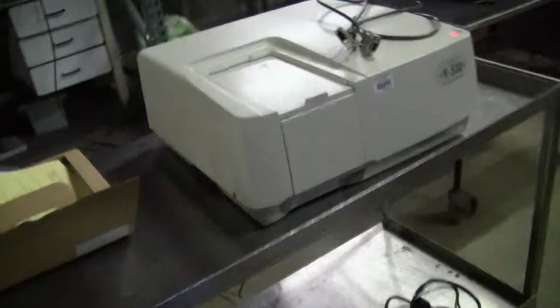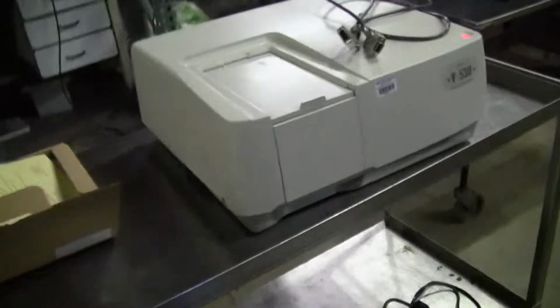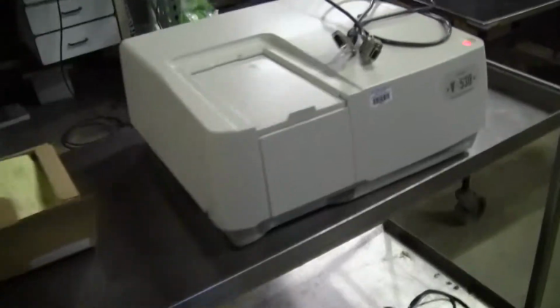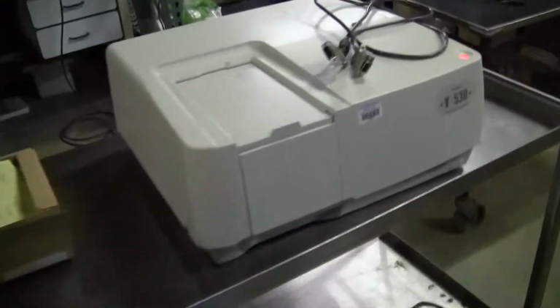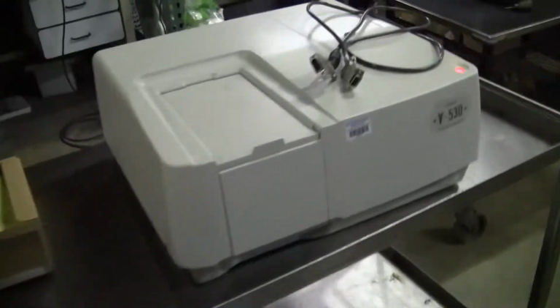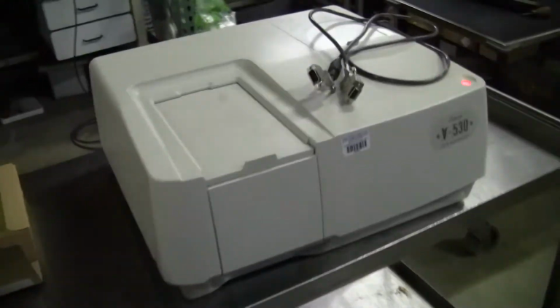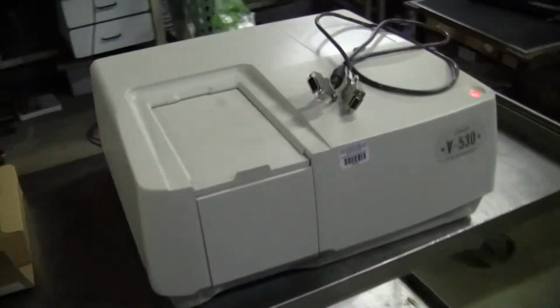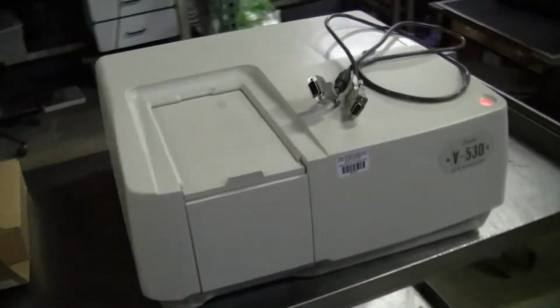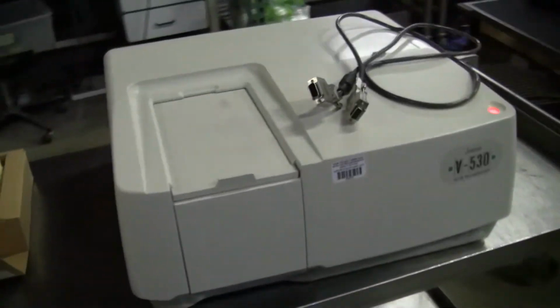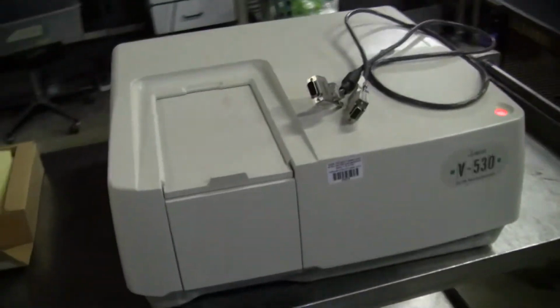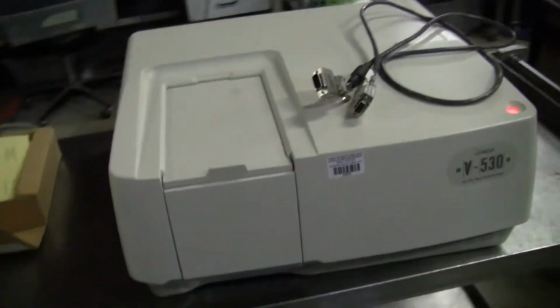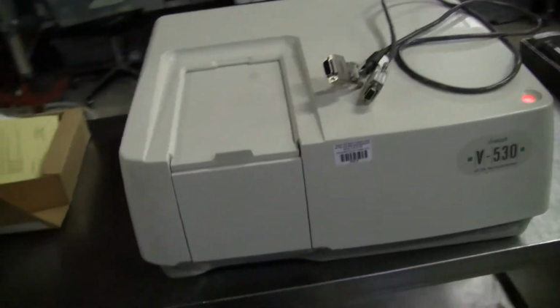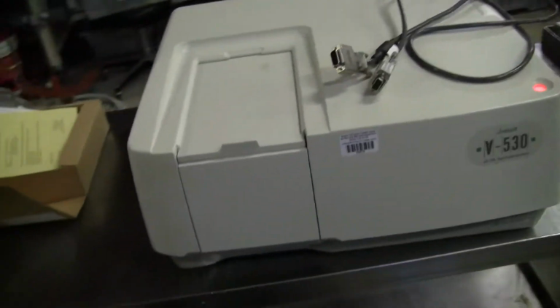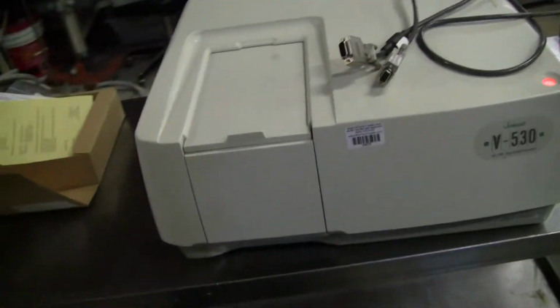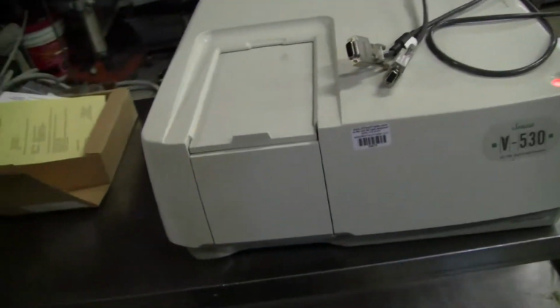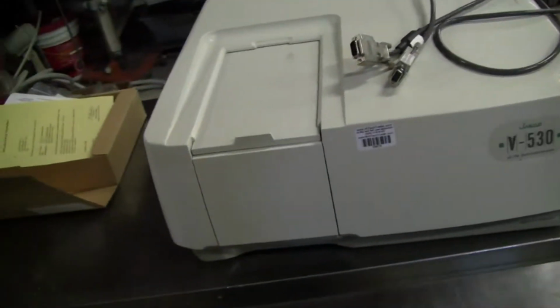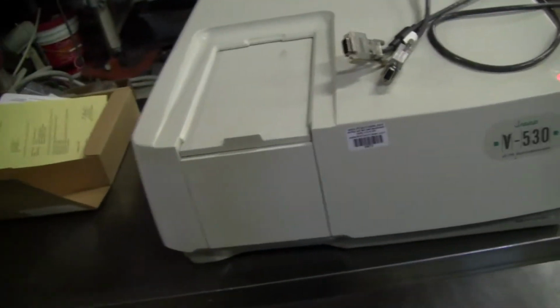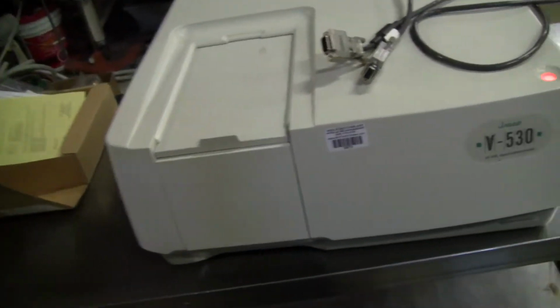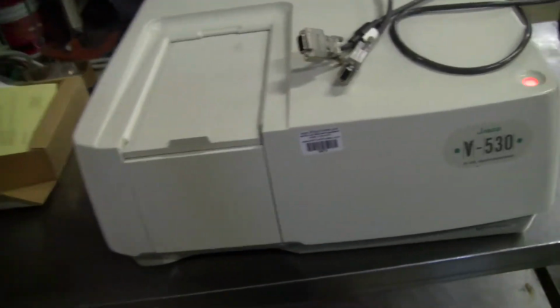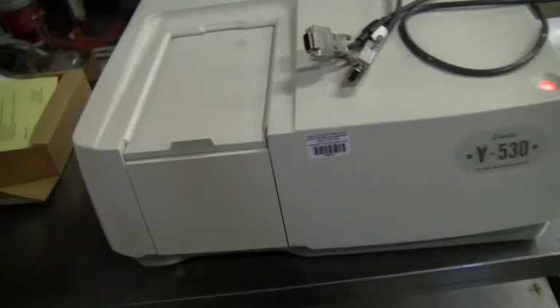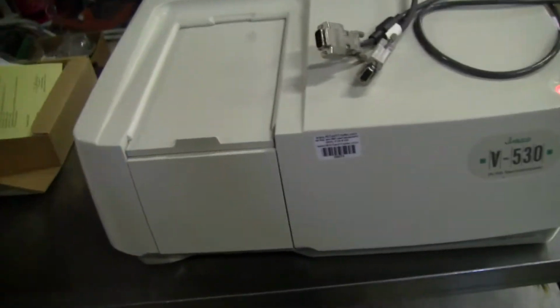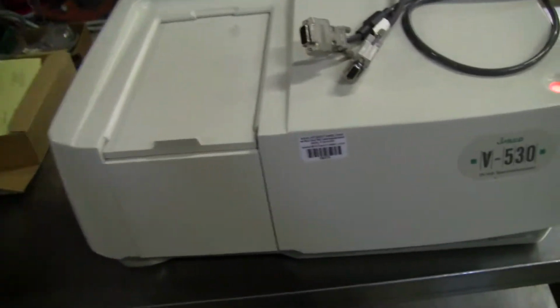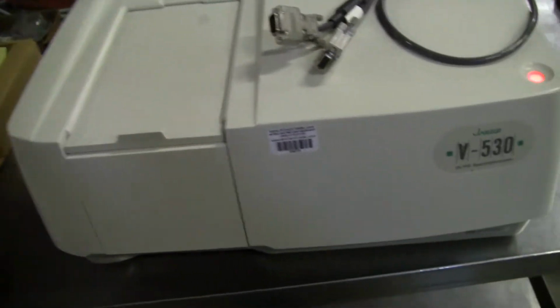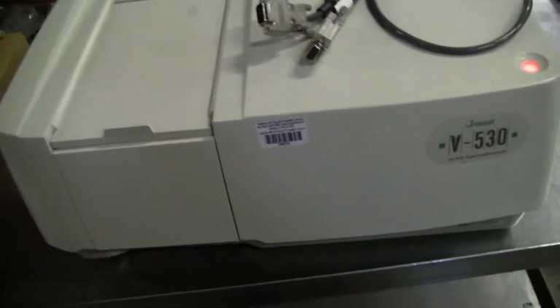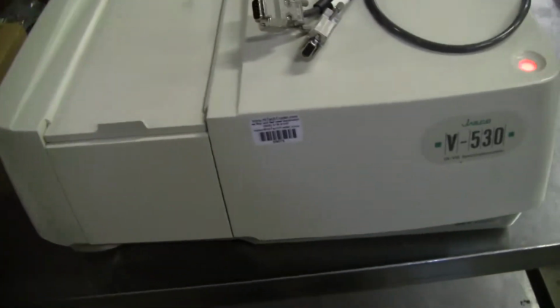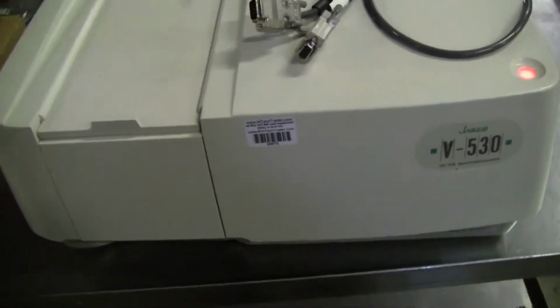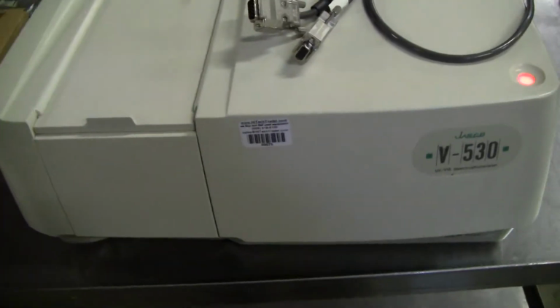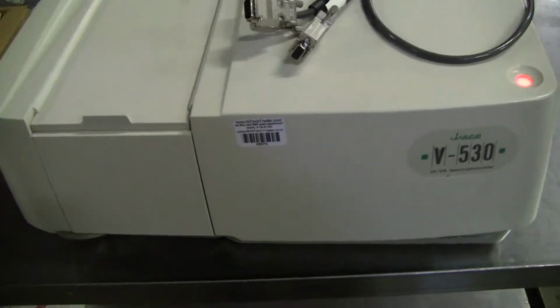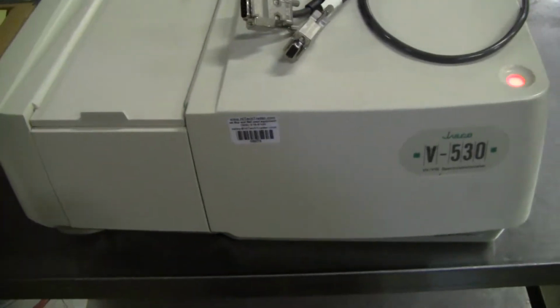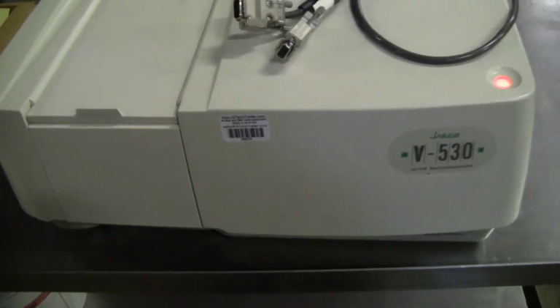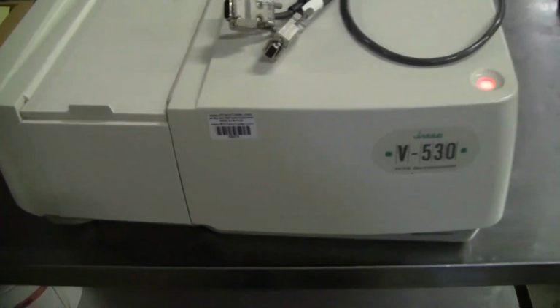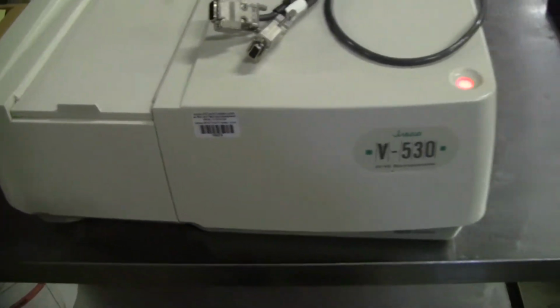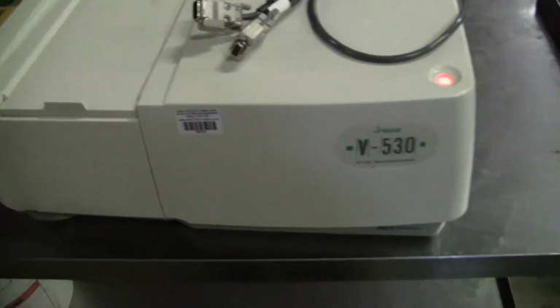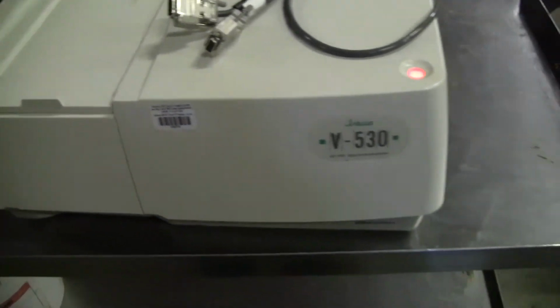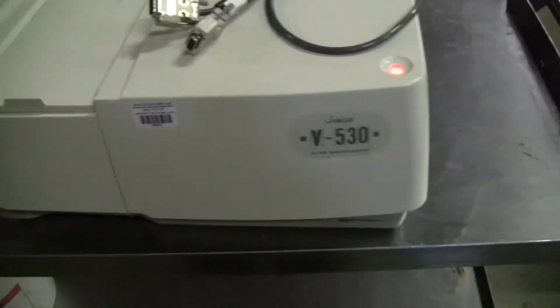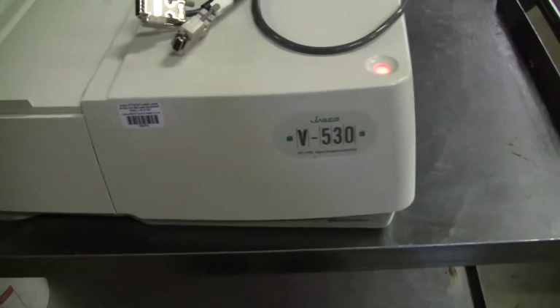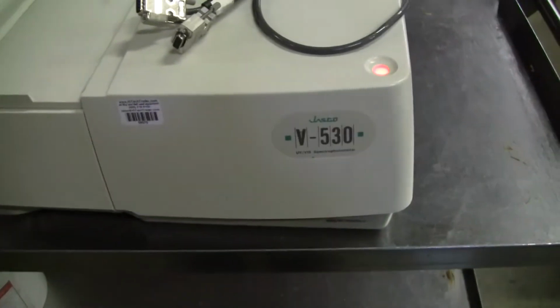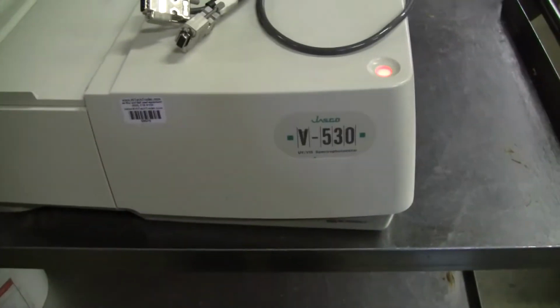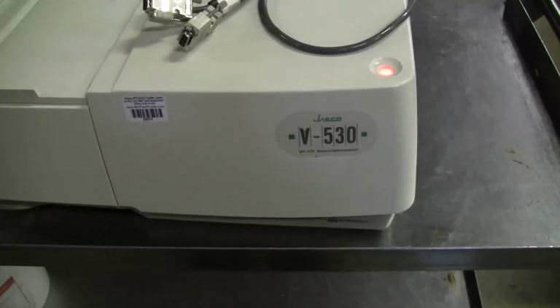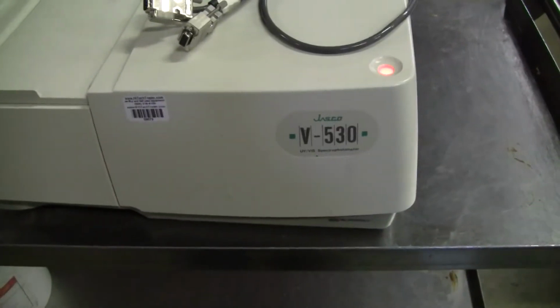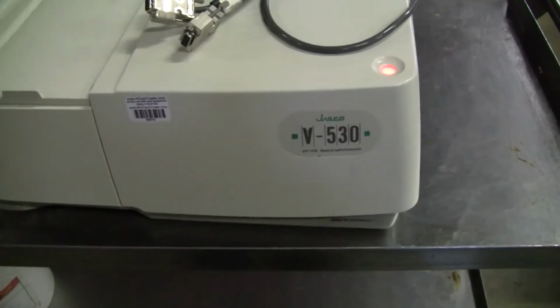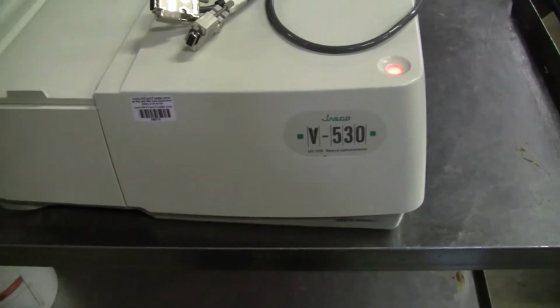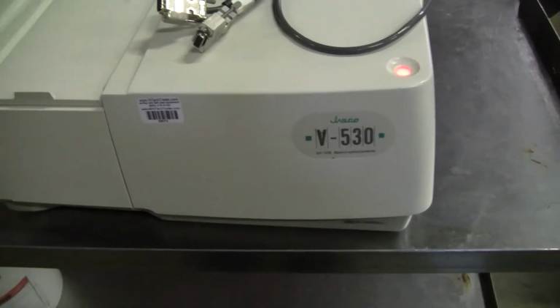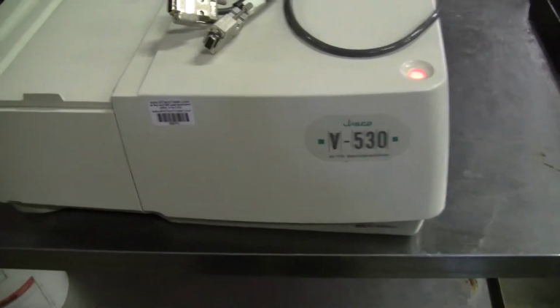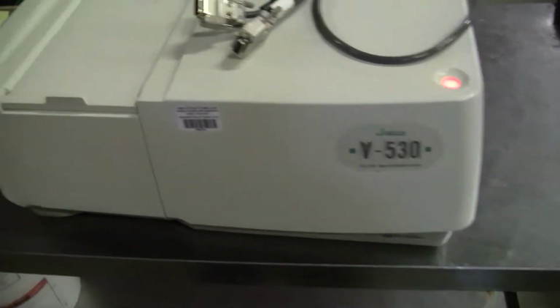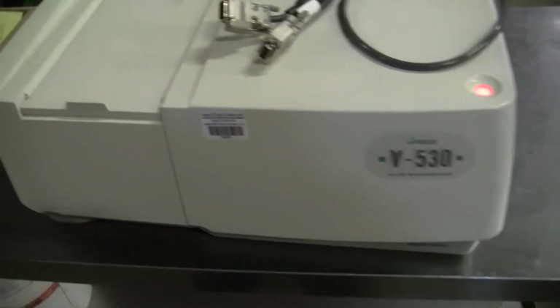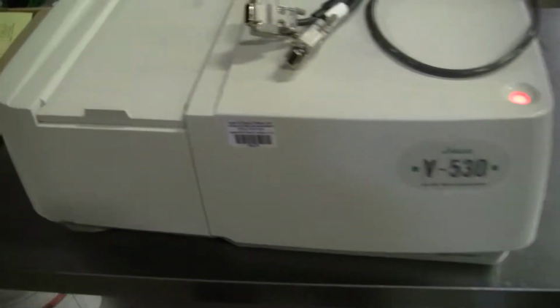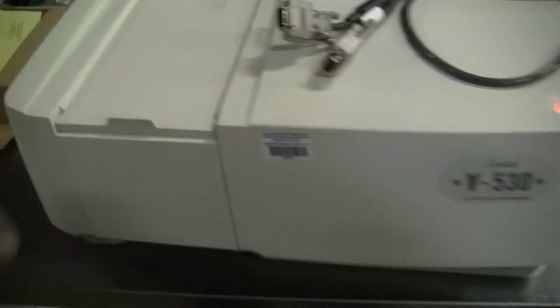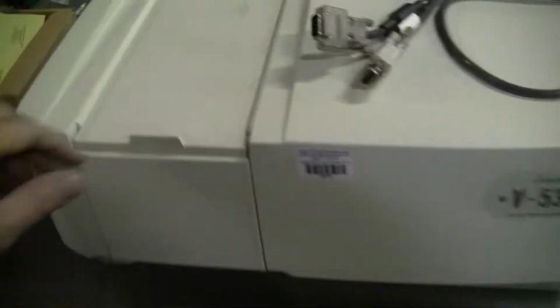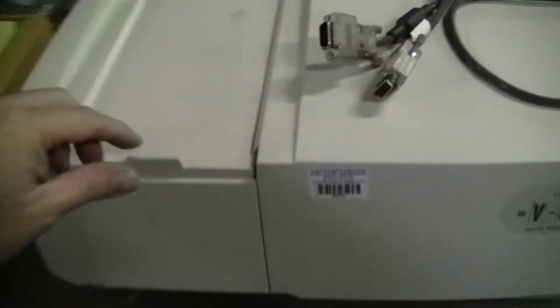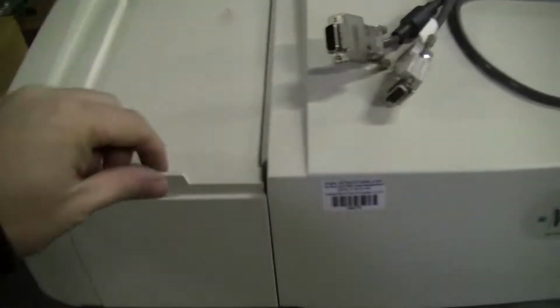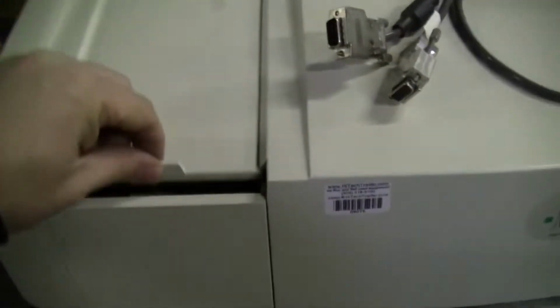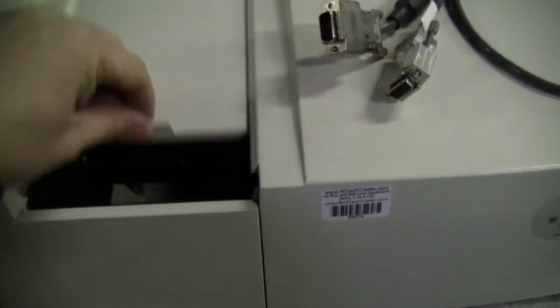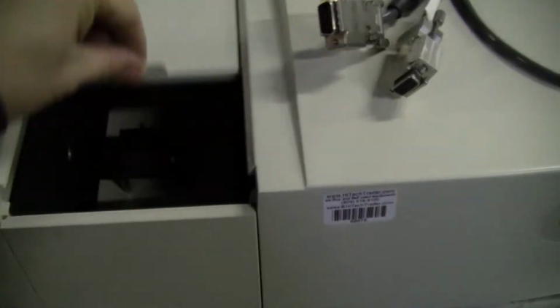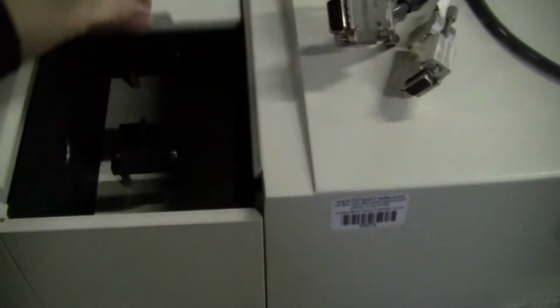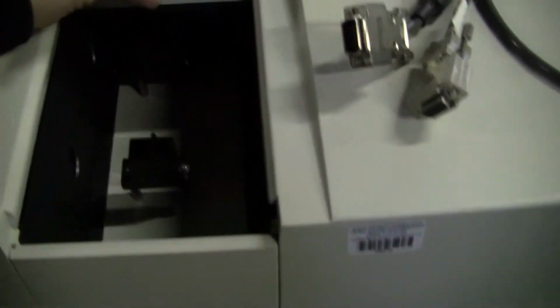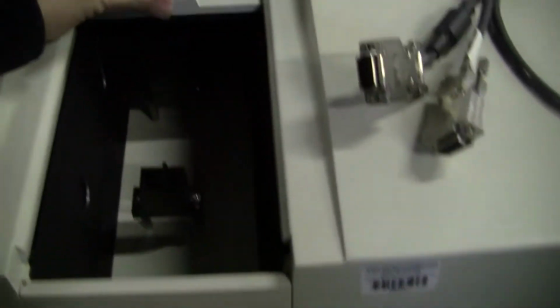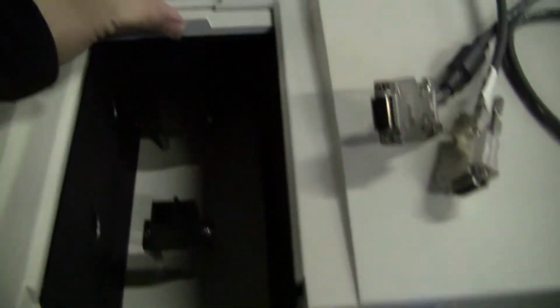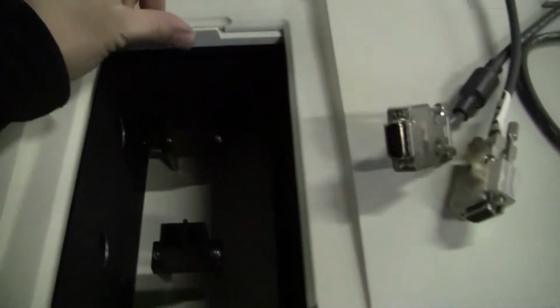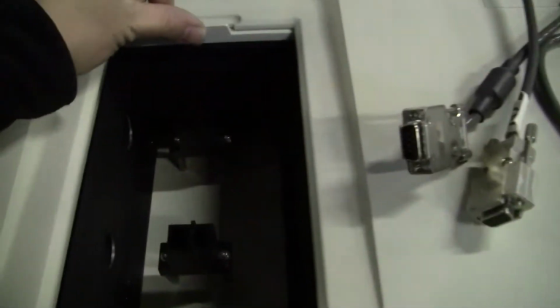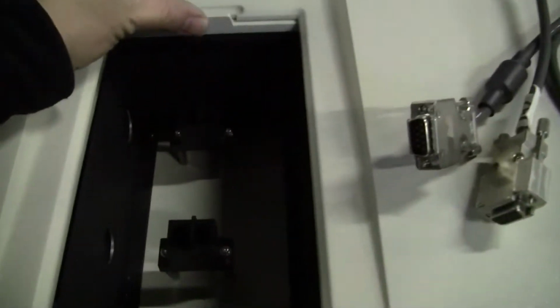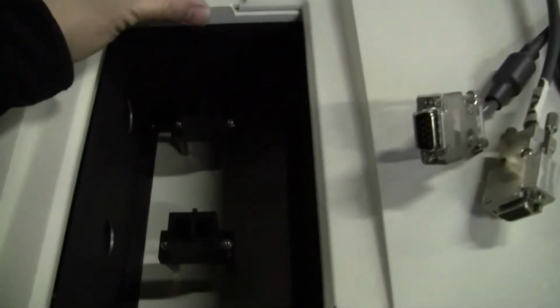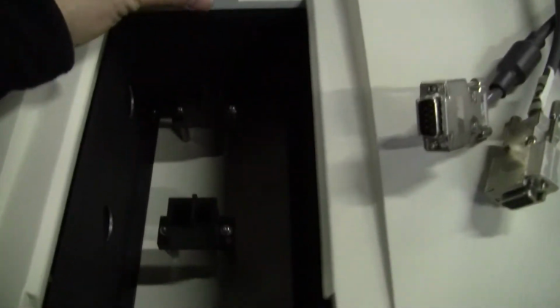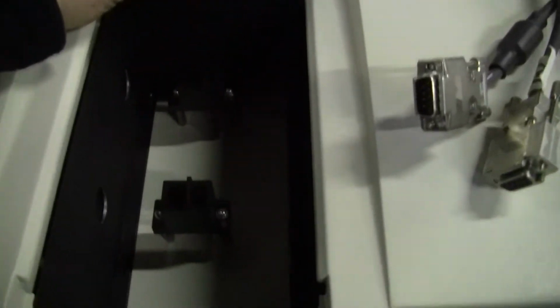Hi, this is Michael Natal from High Tech Trader. Today we're looking at the Jazco V530. It's a dual beam unit.